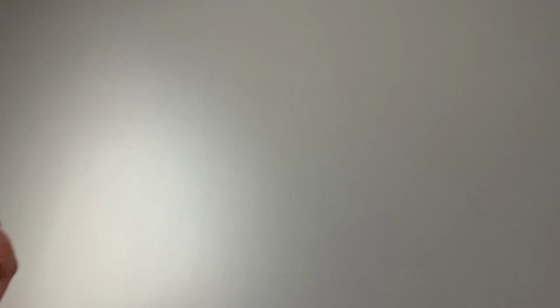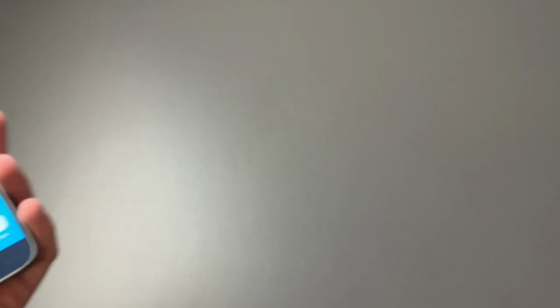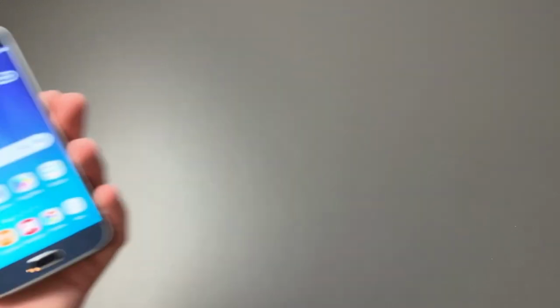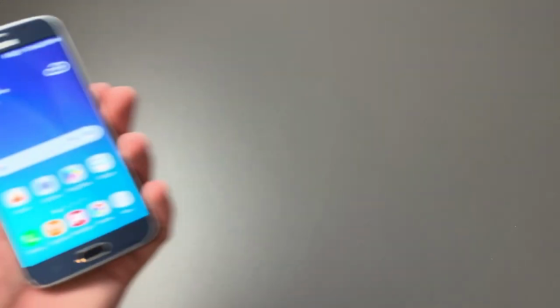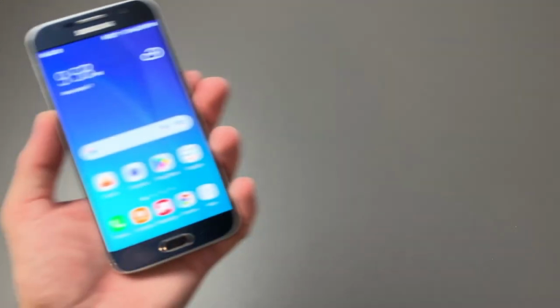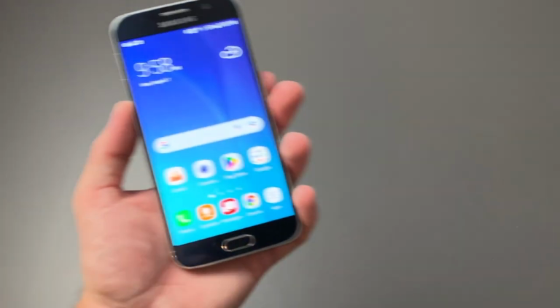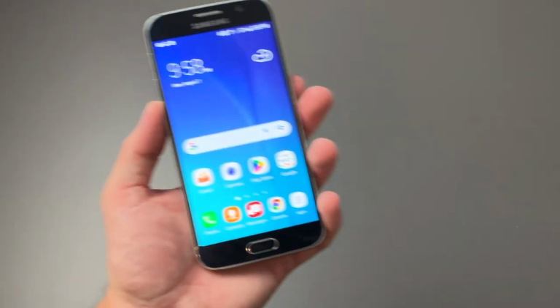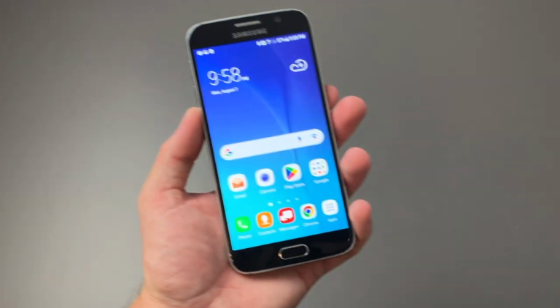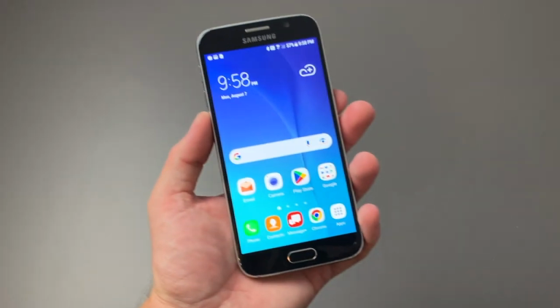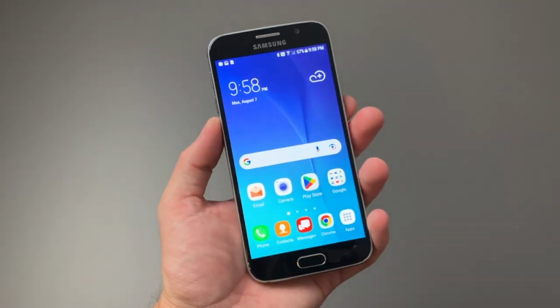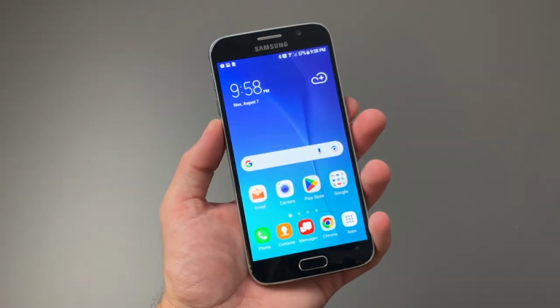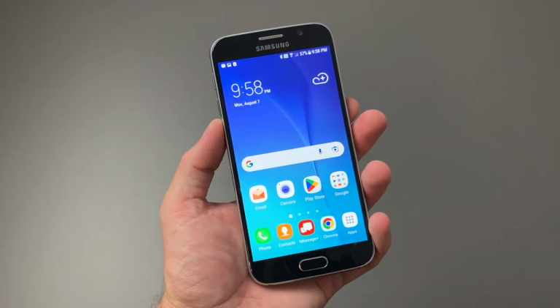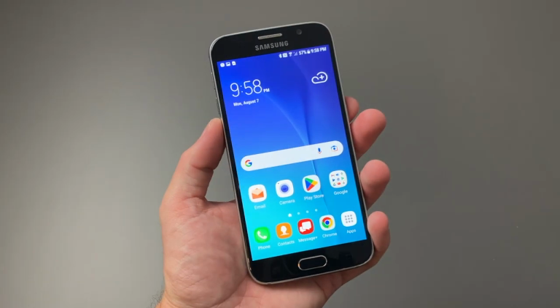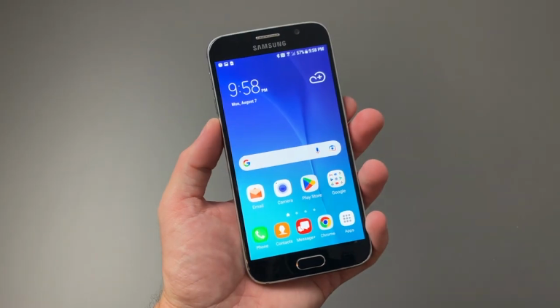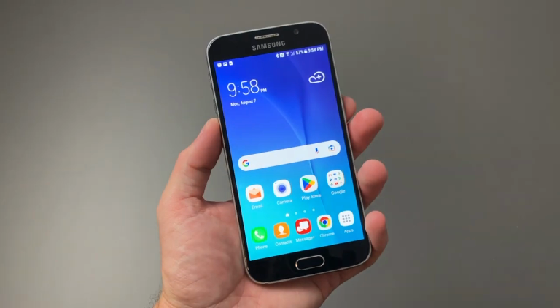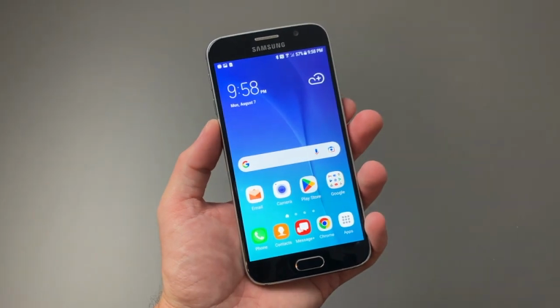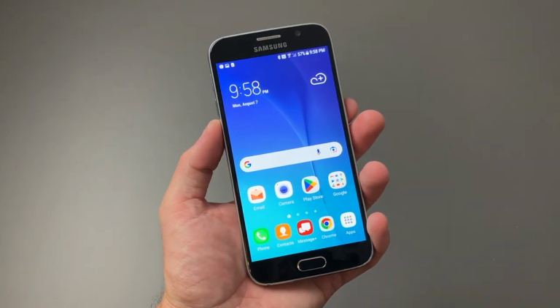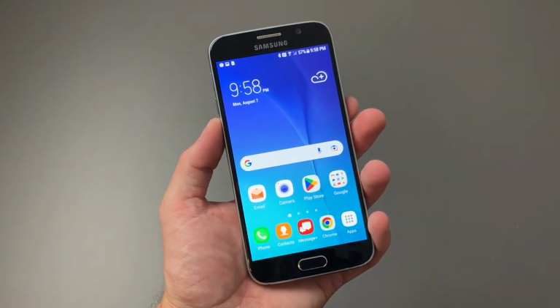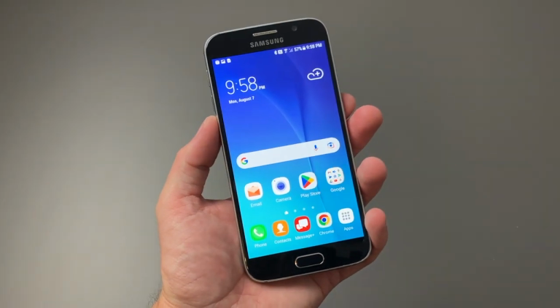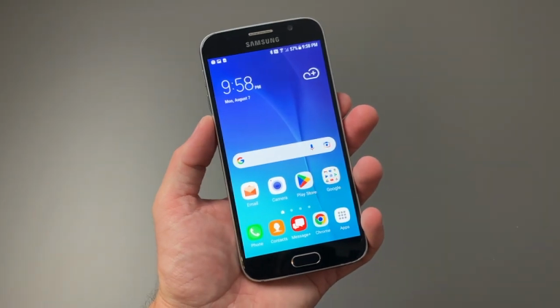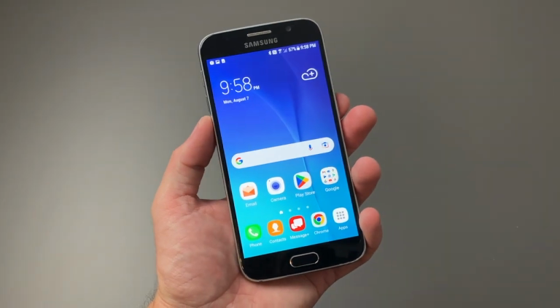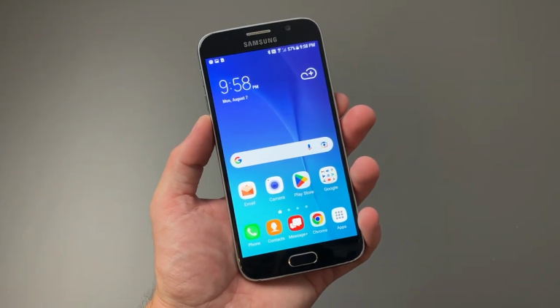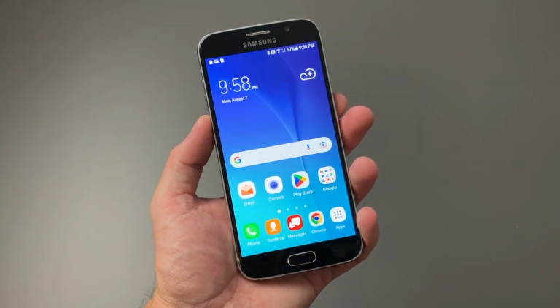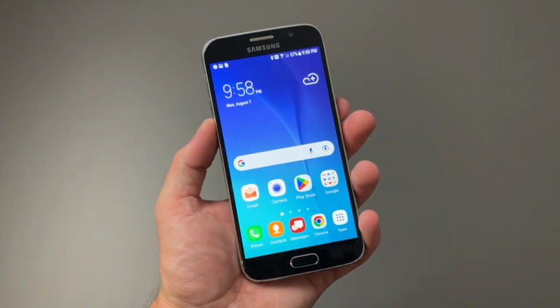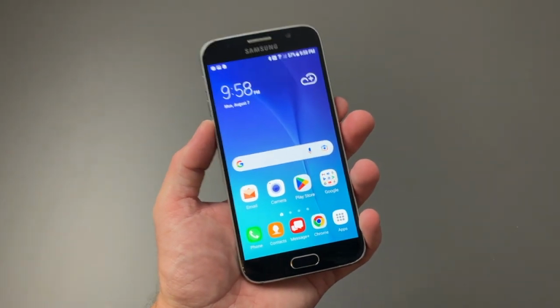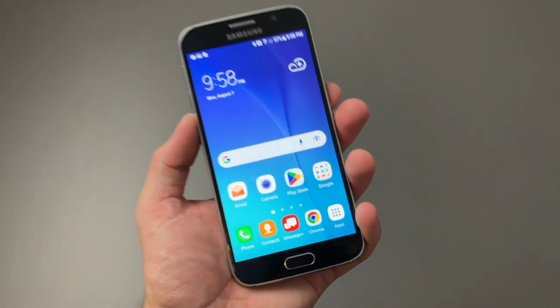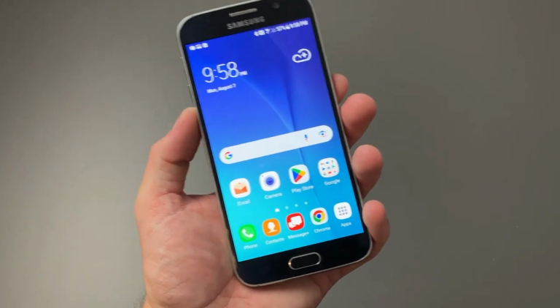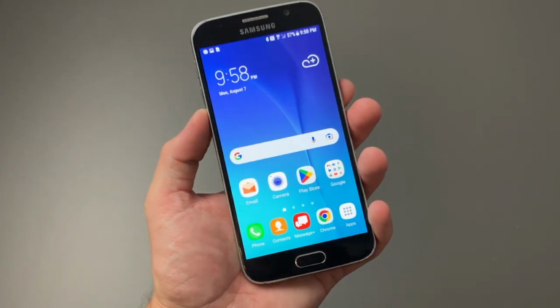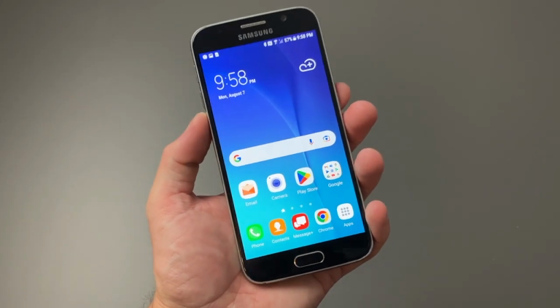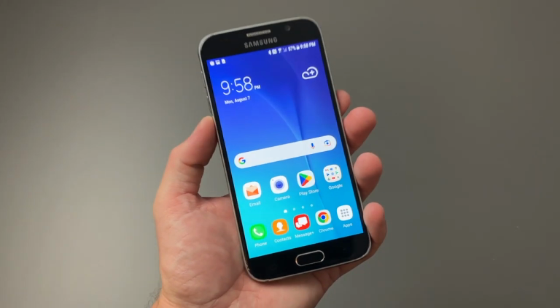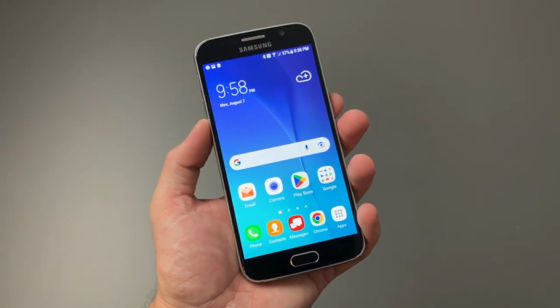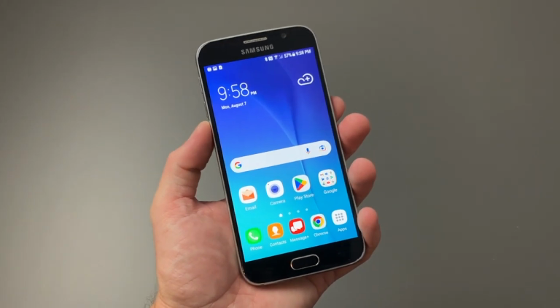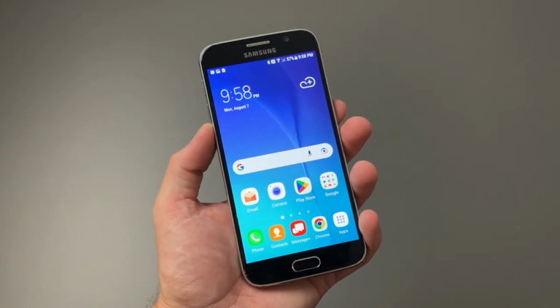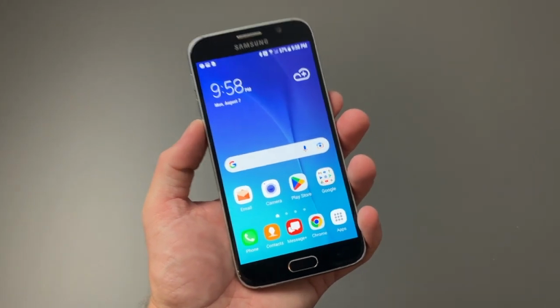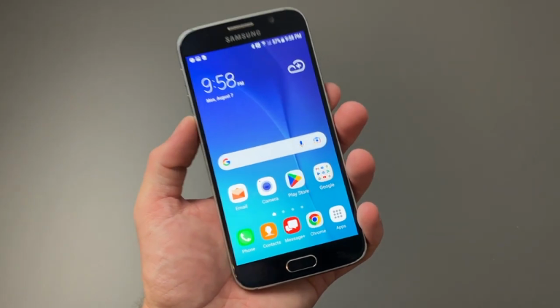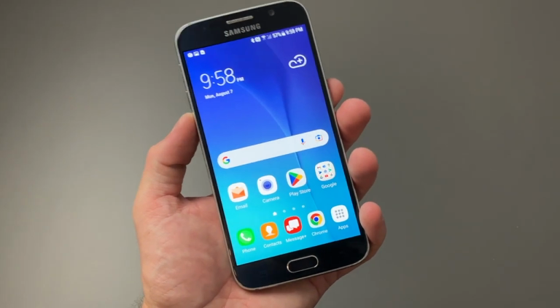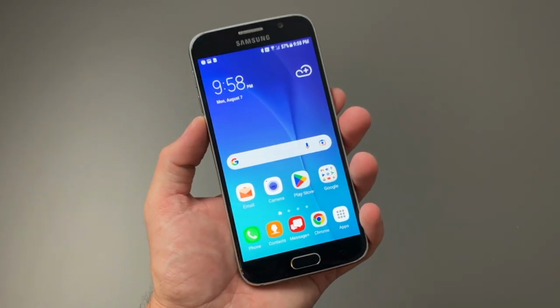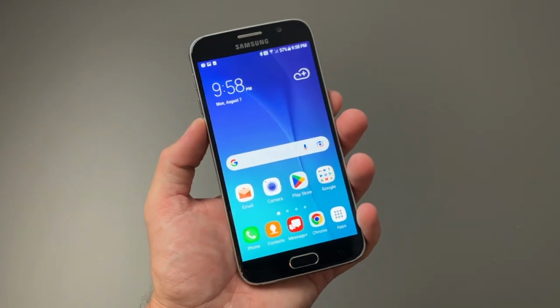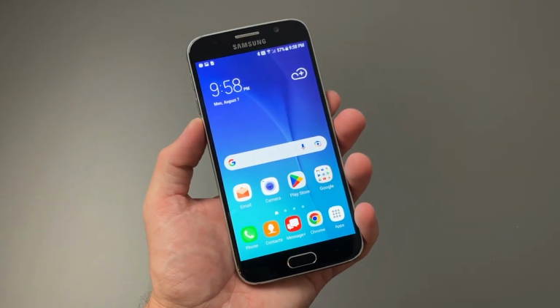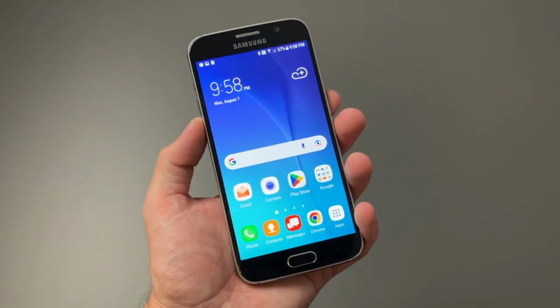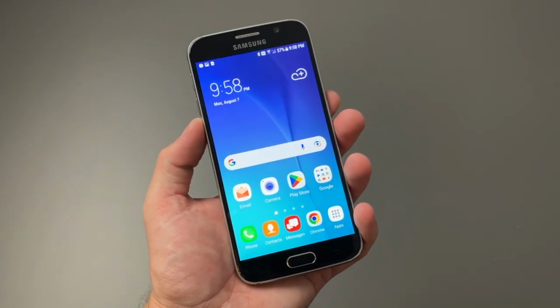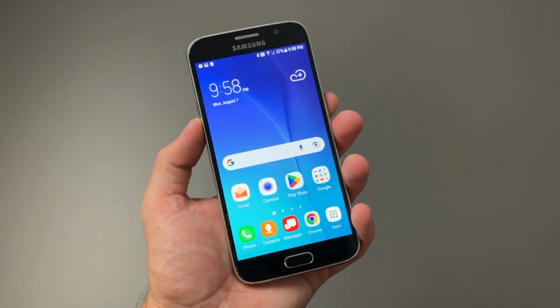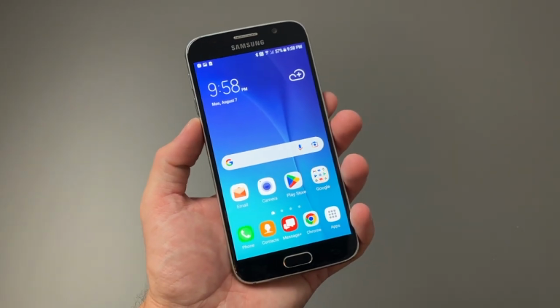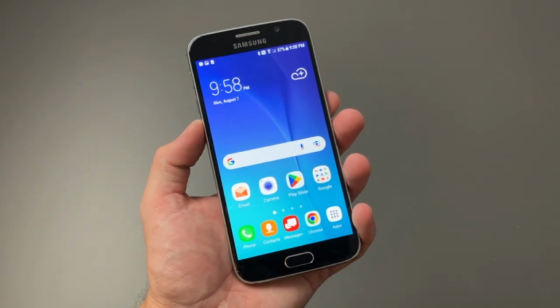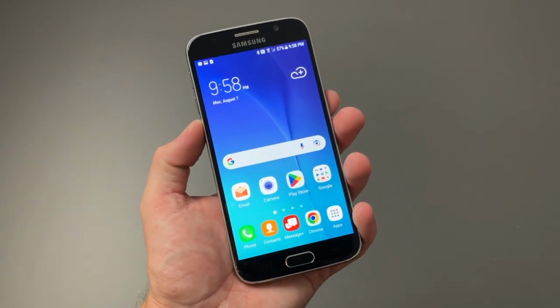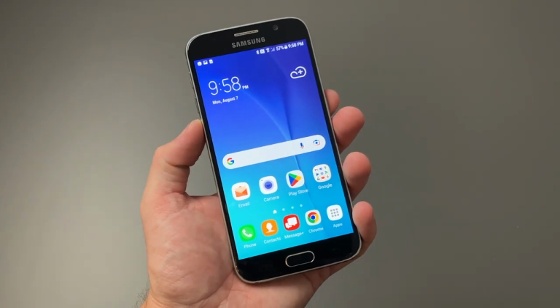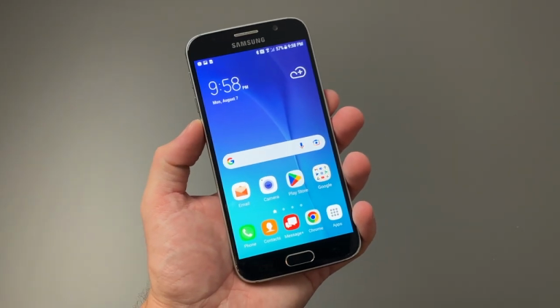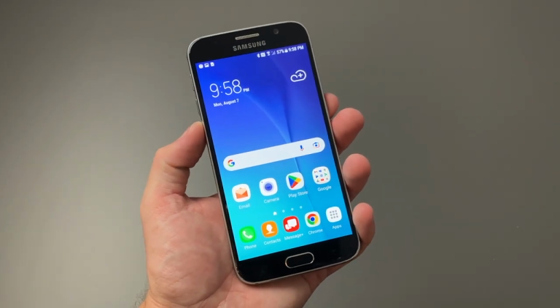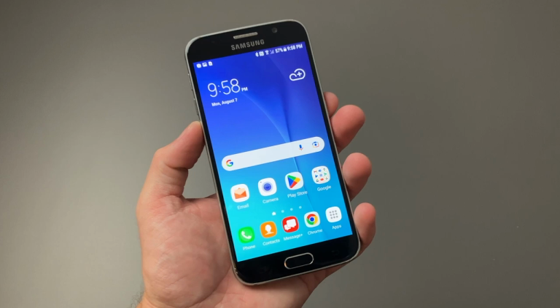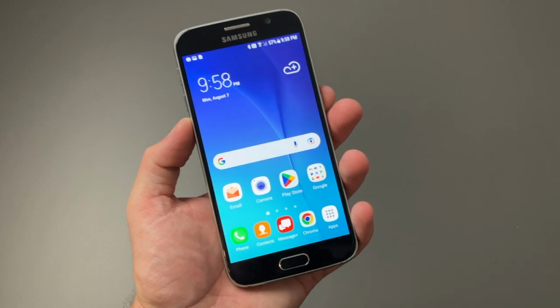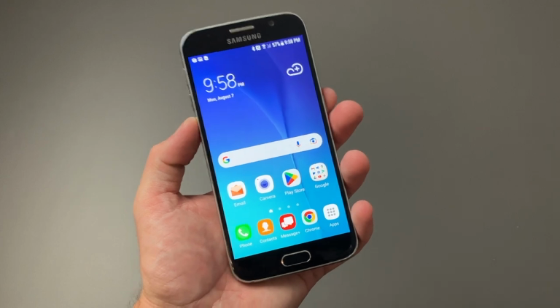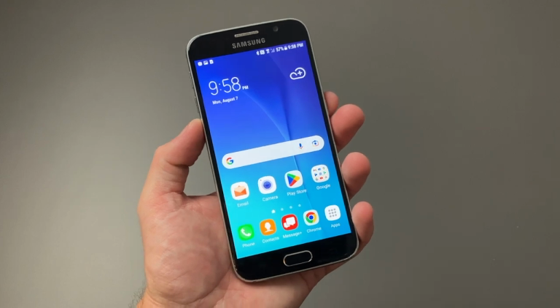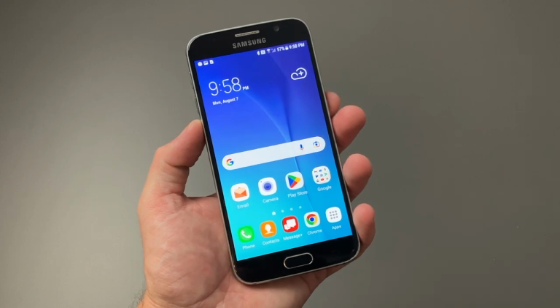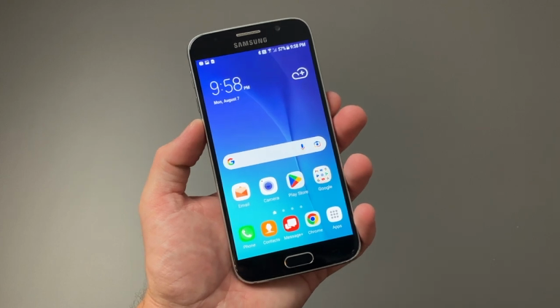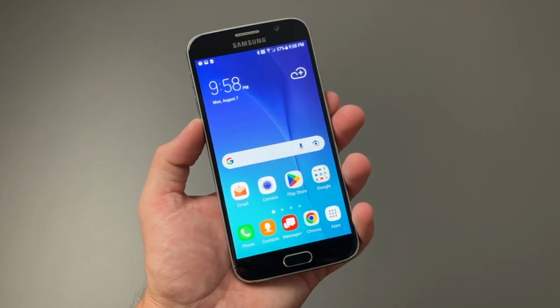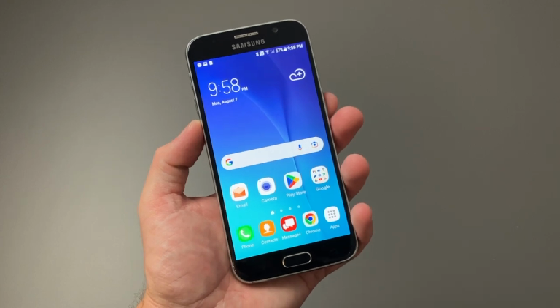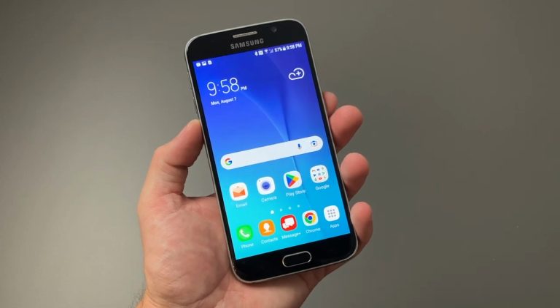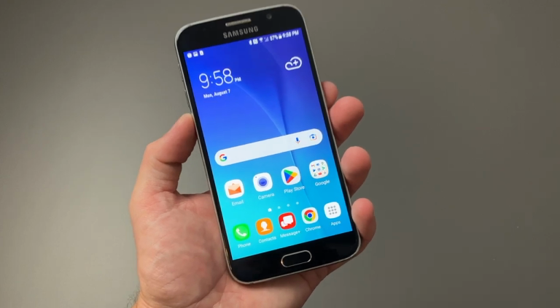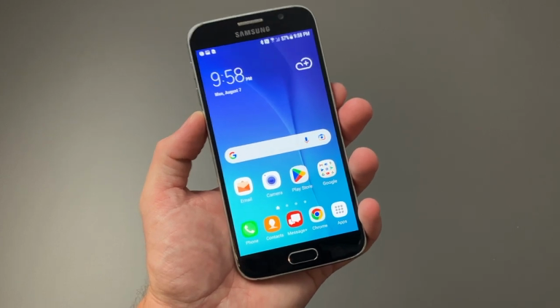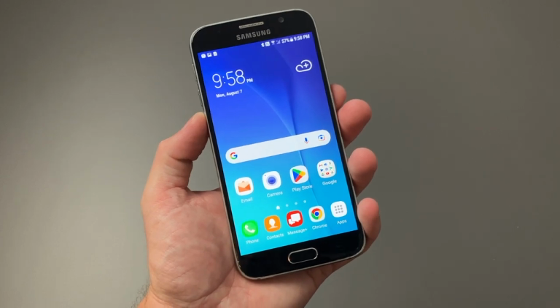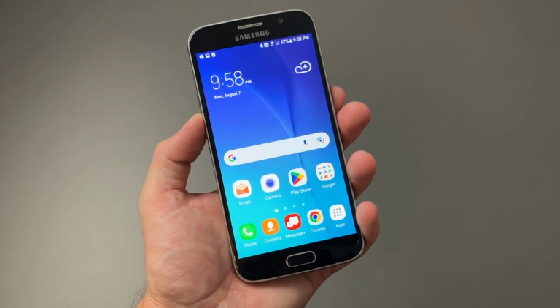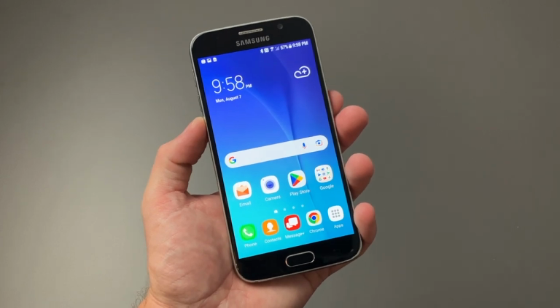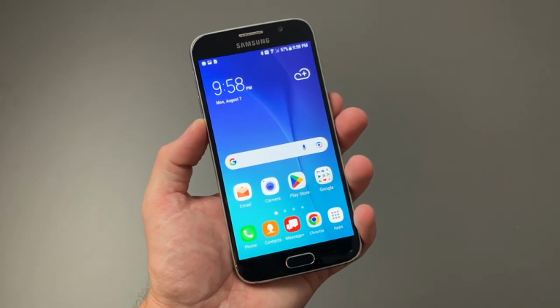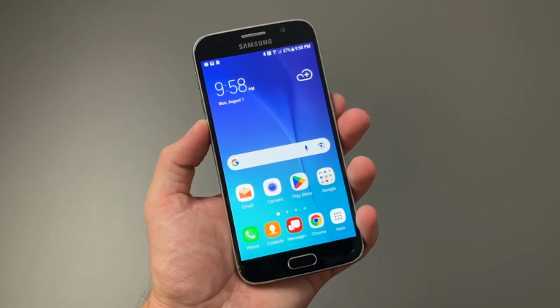Hey there guys, welcome back to another video. In today's video, we're going to take a look back at the Samsung Galaxy S6 and how it holds up in 2023.